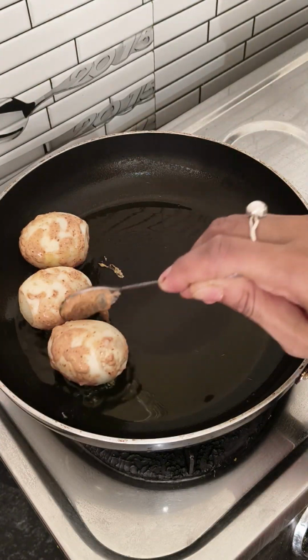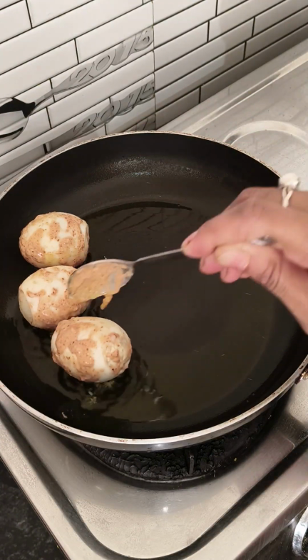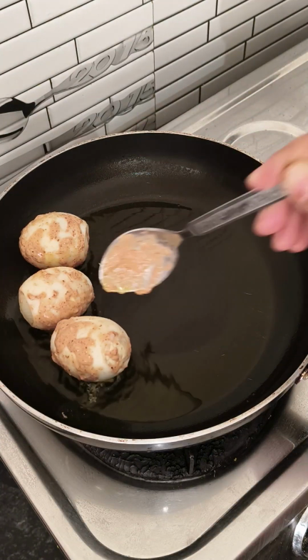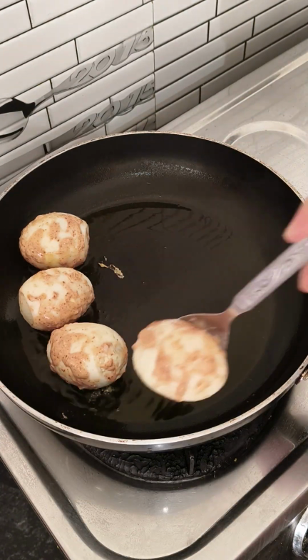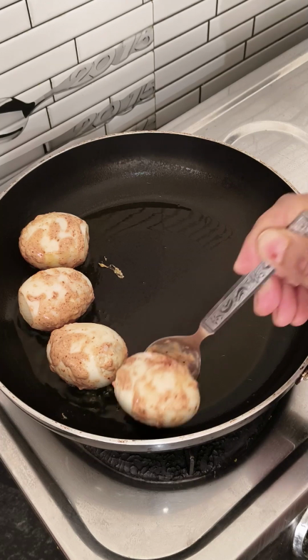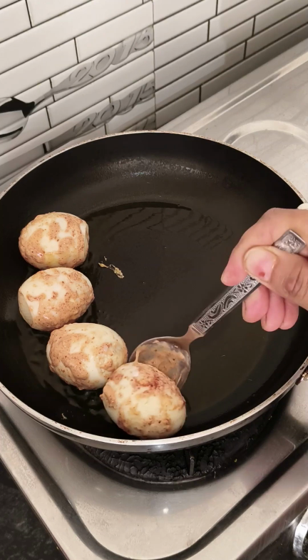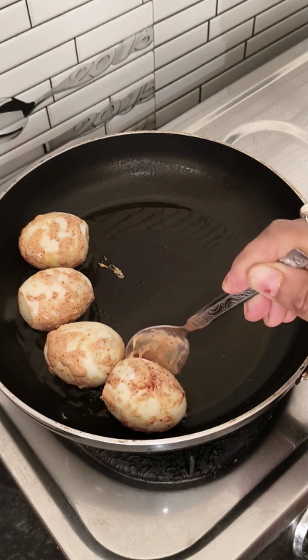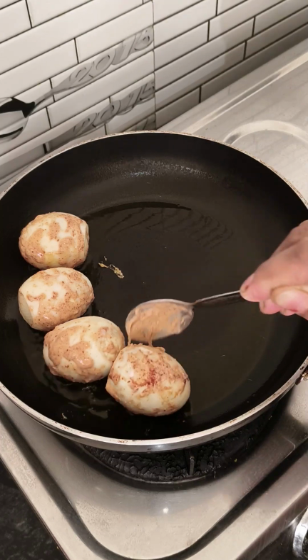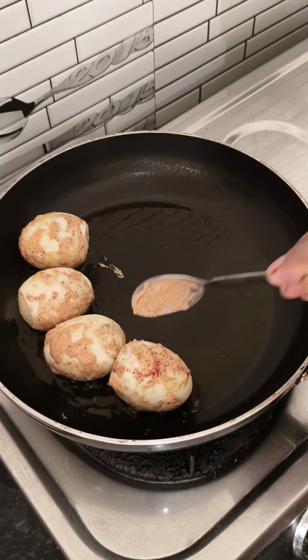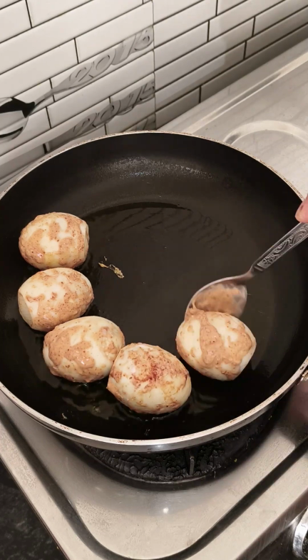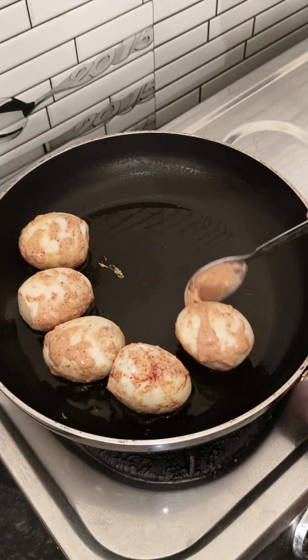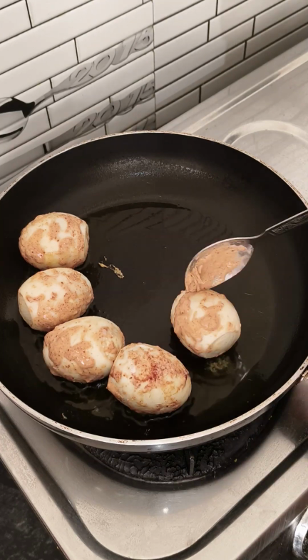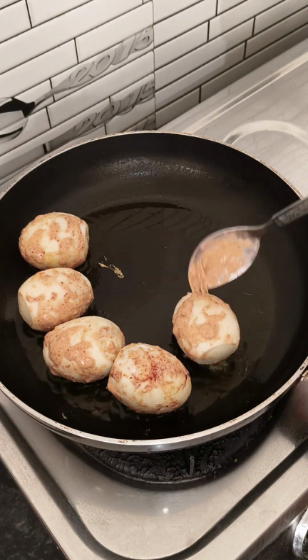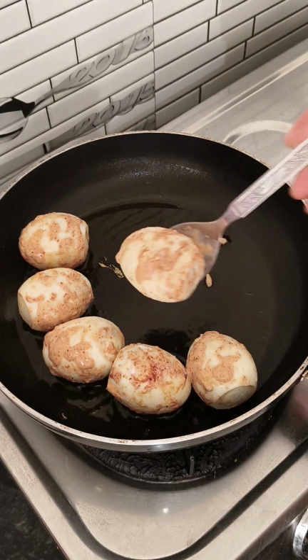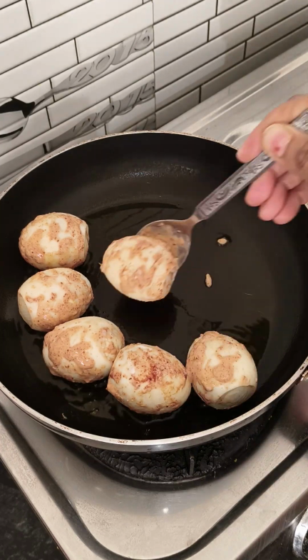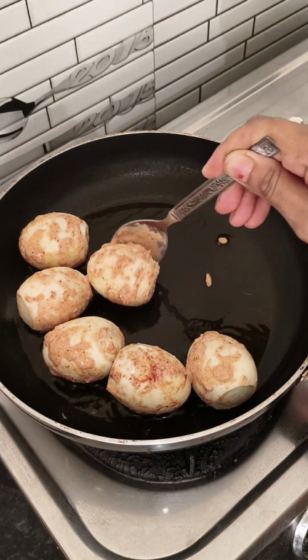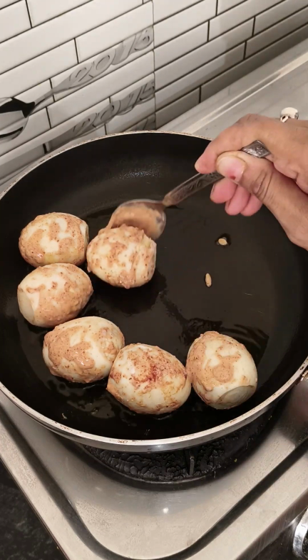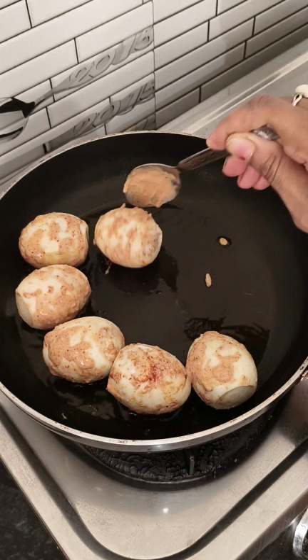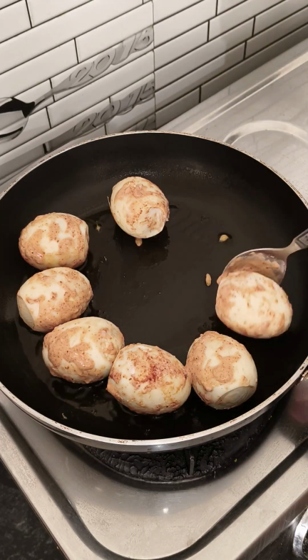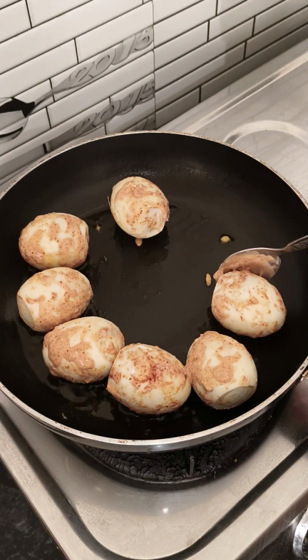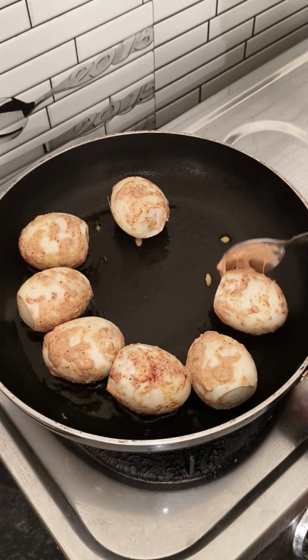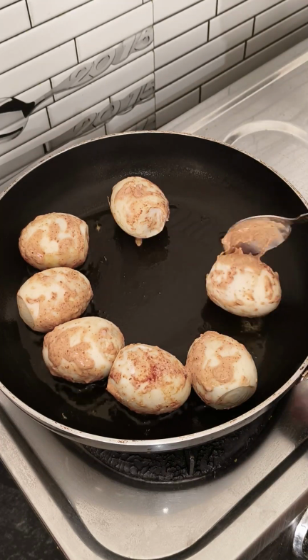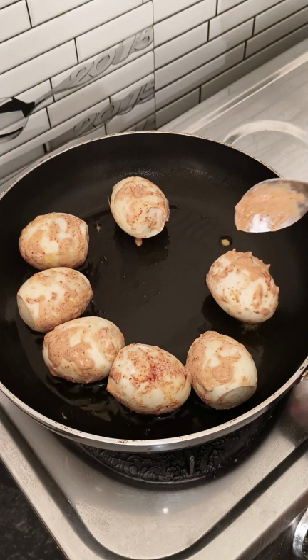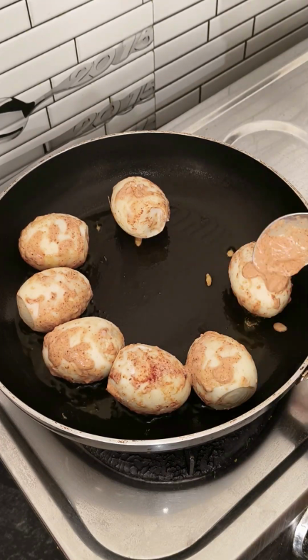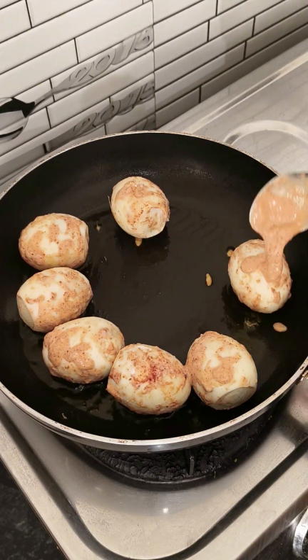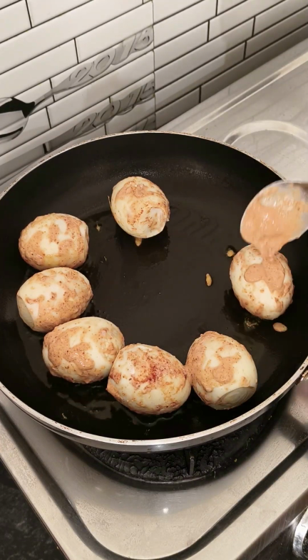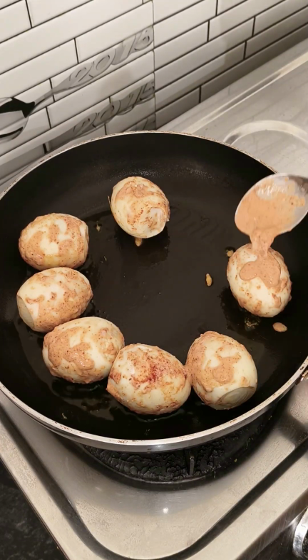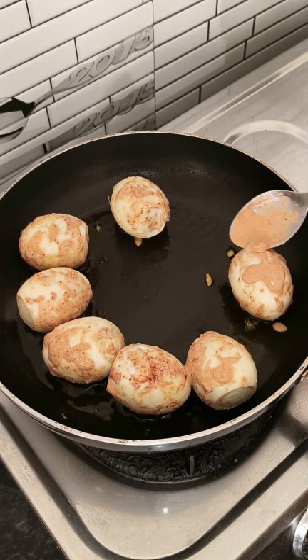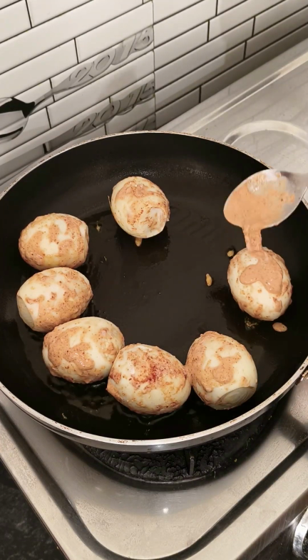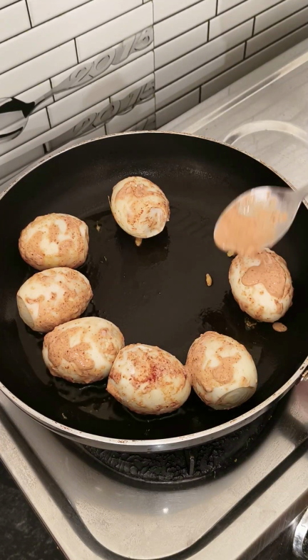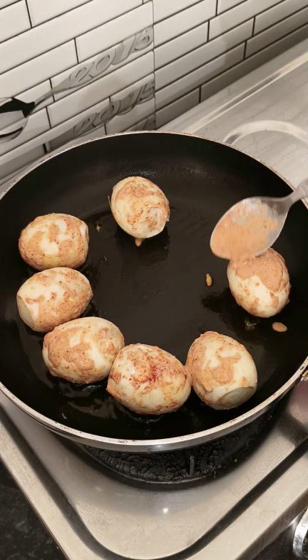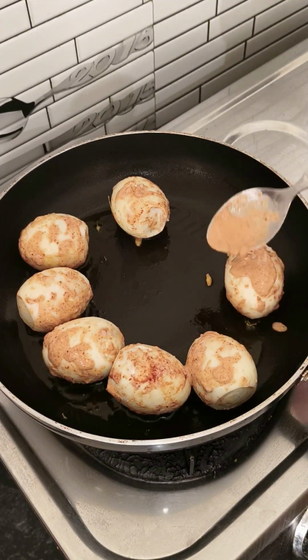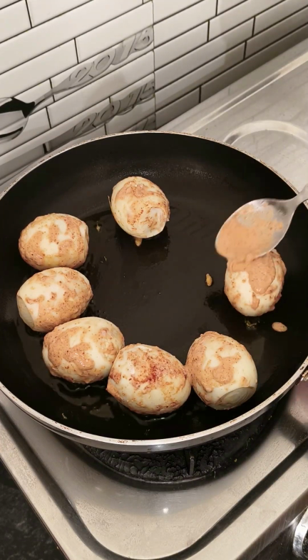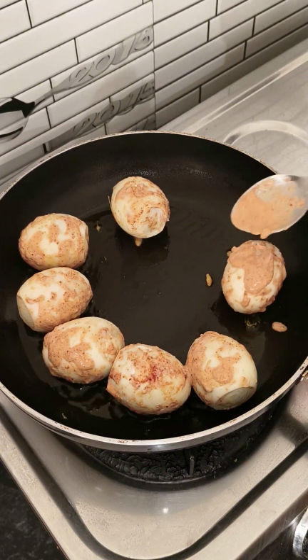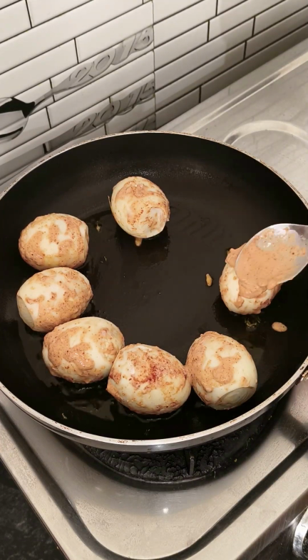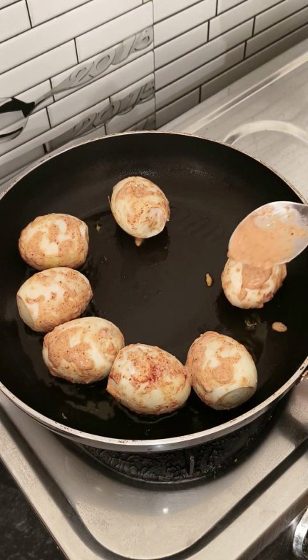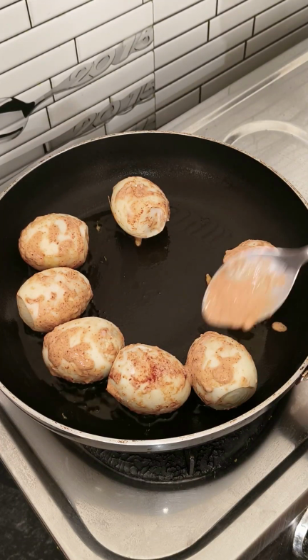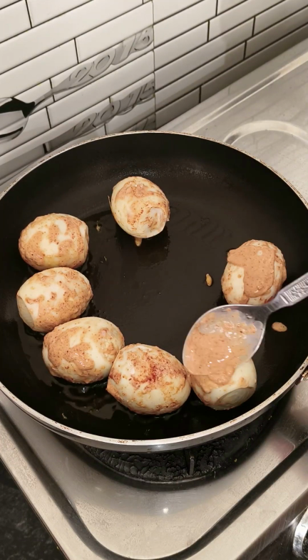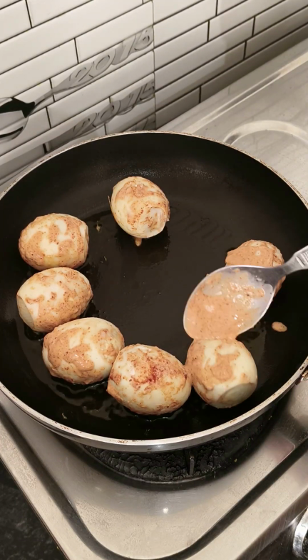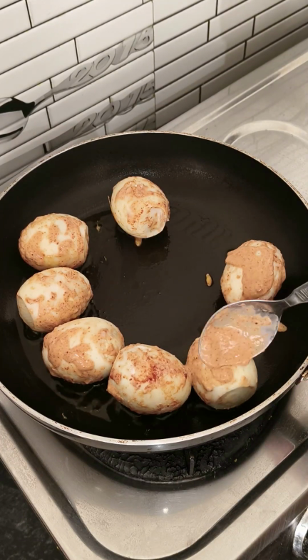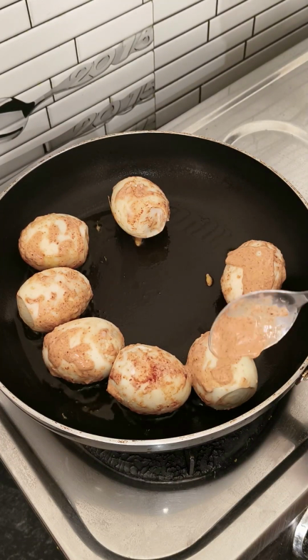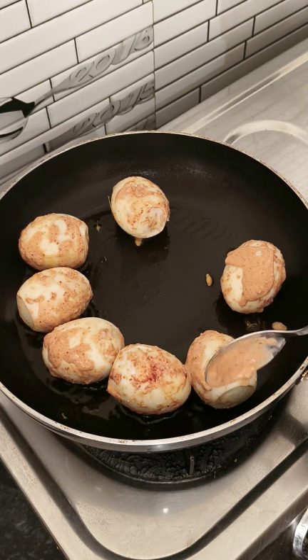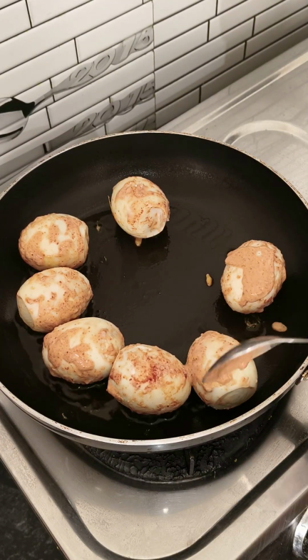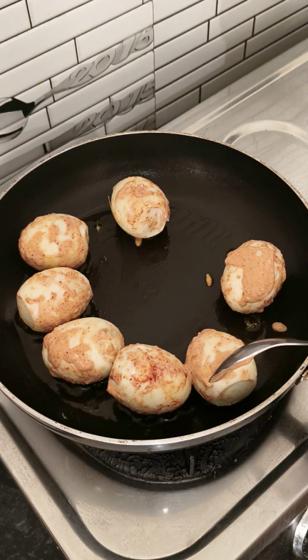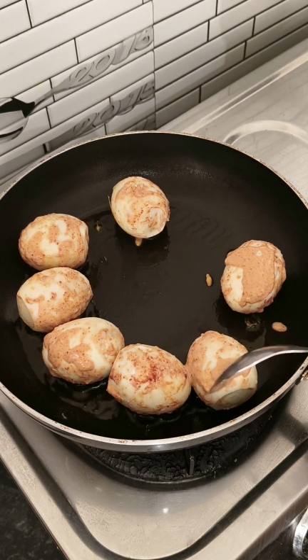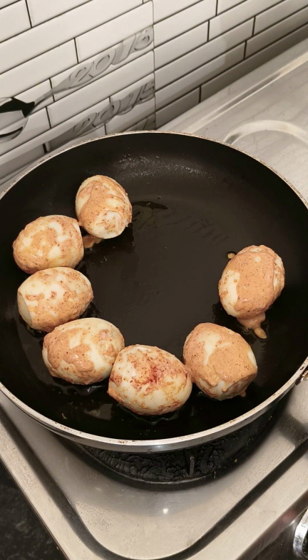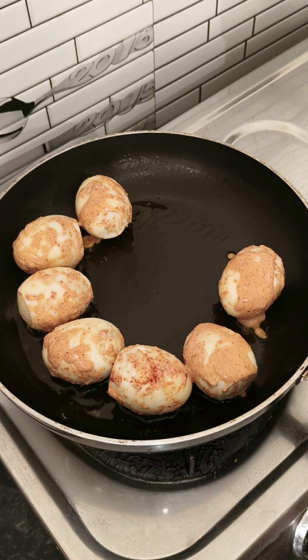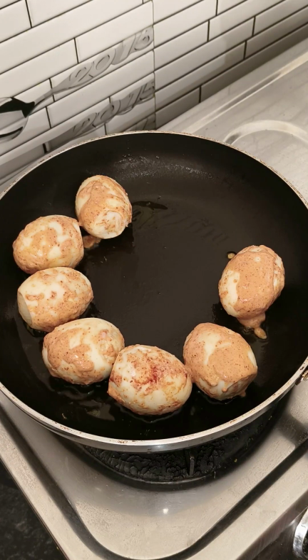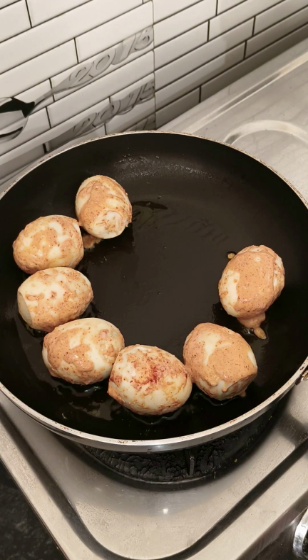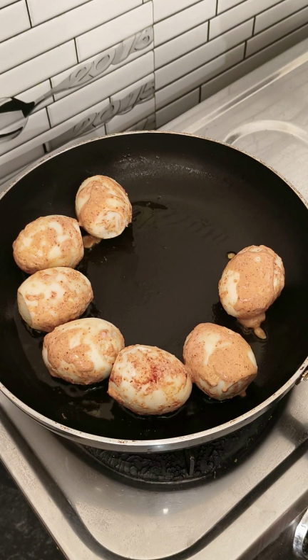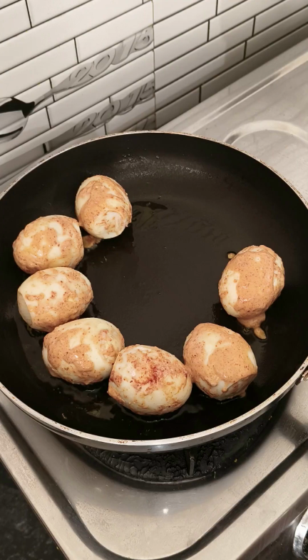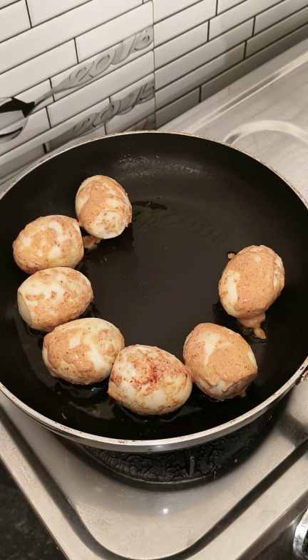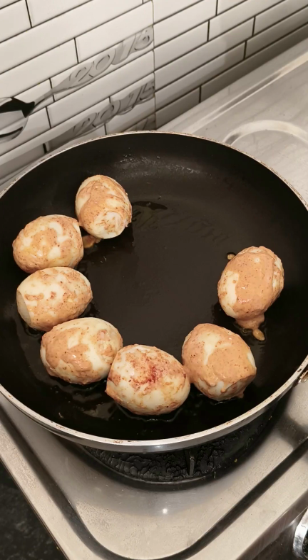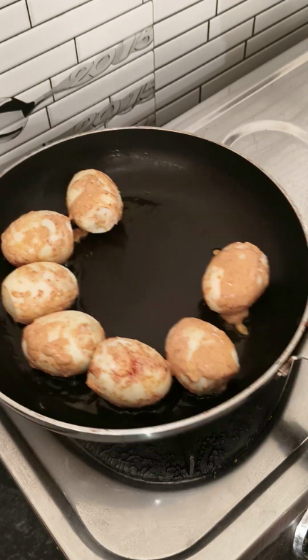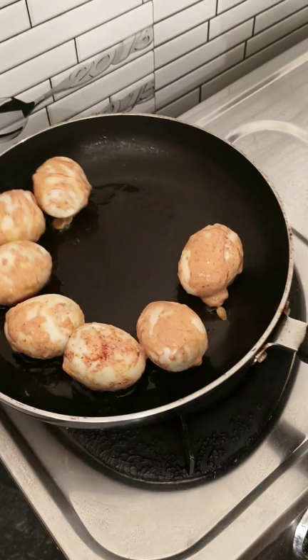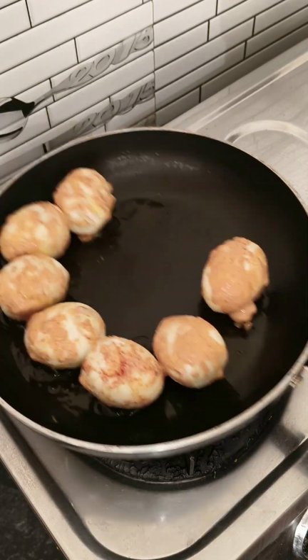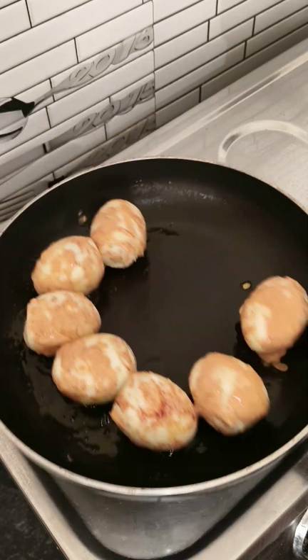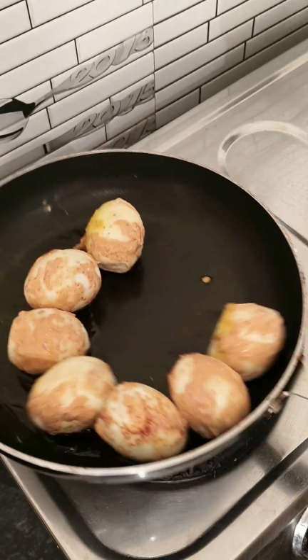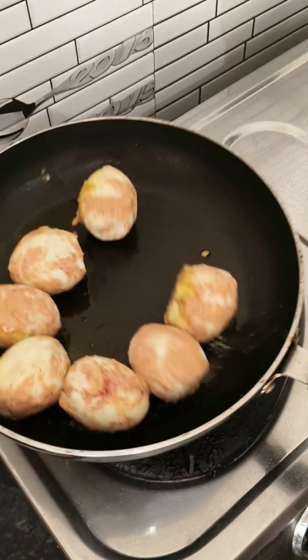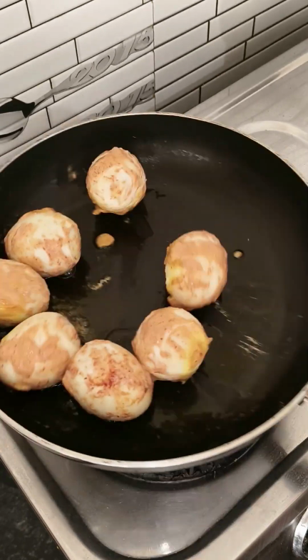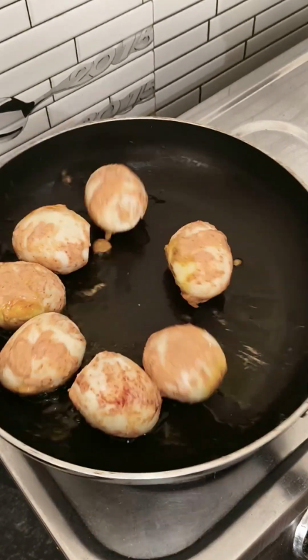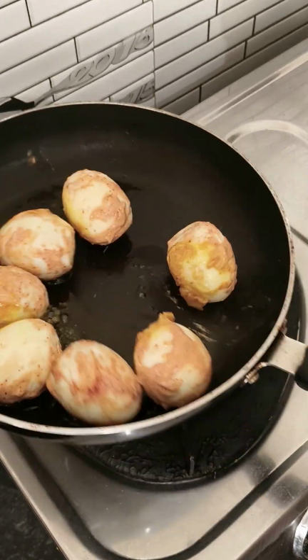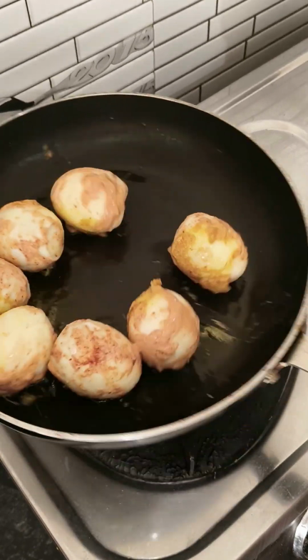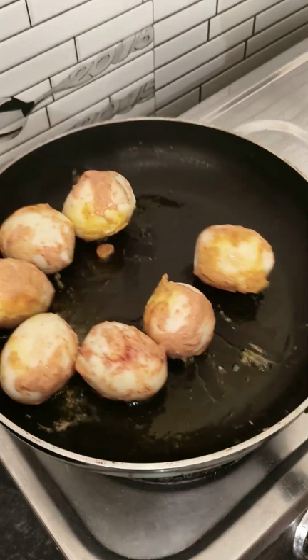Then we will add a little oil and fry it in low flame until it is crispy.